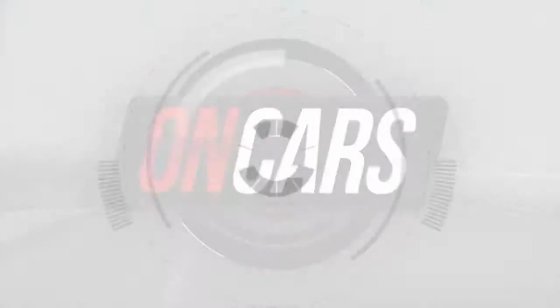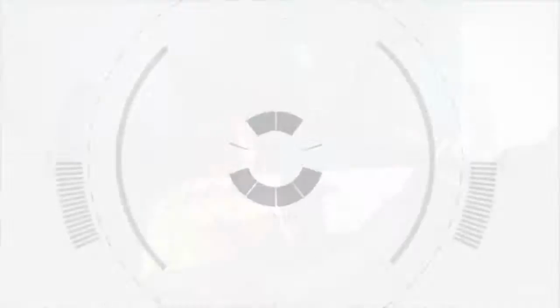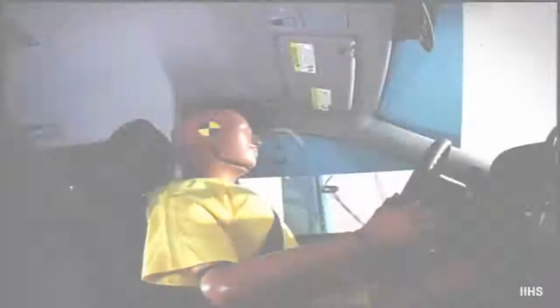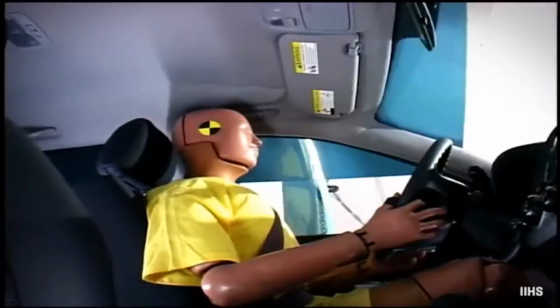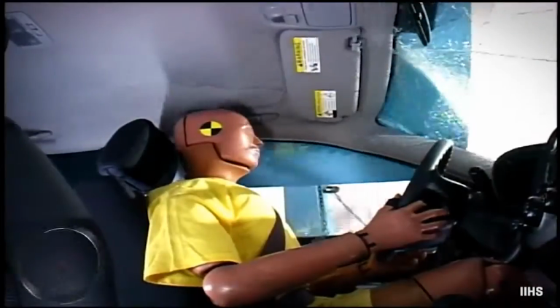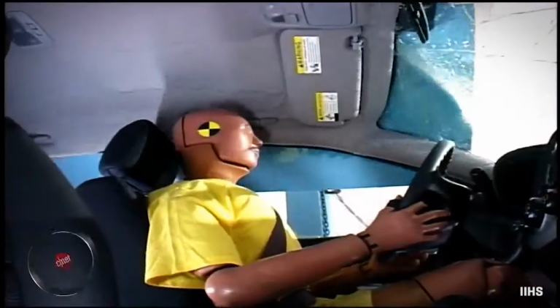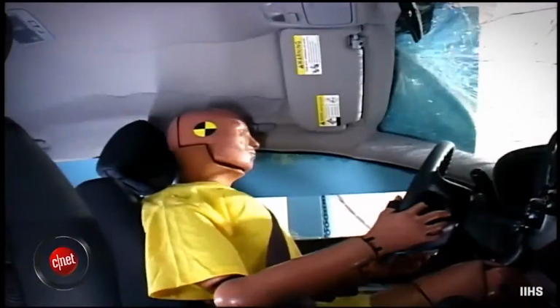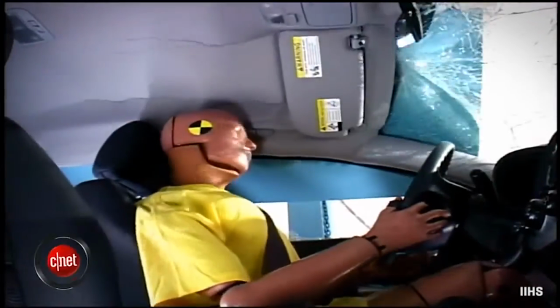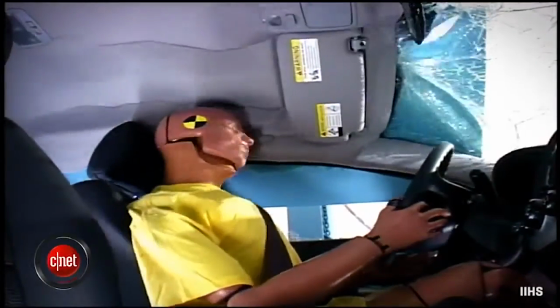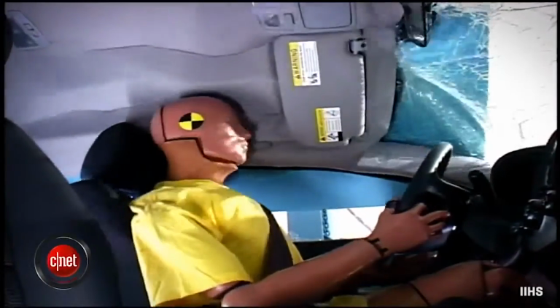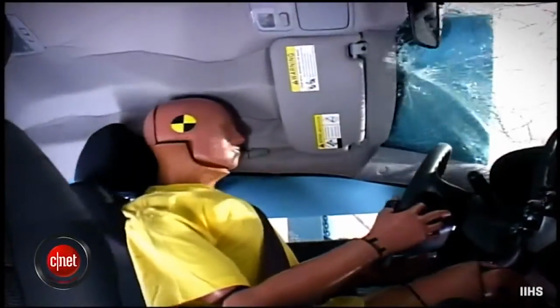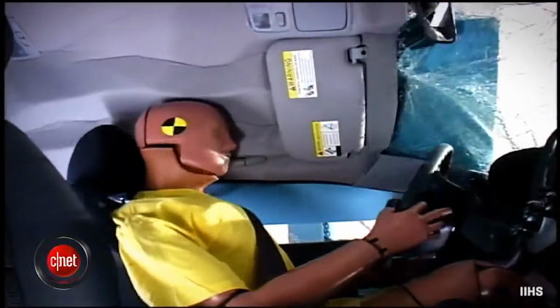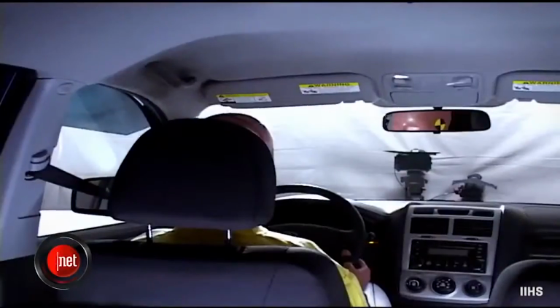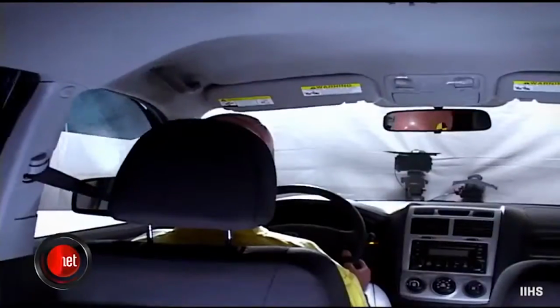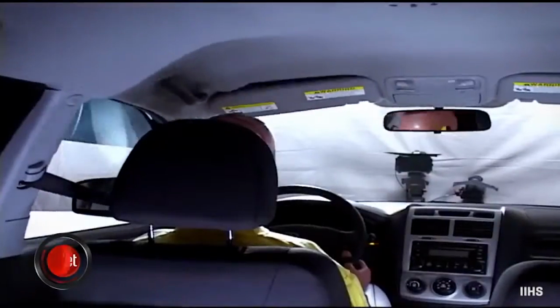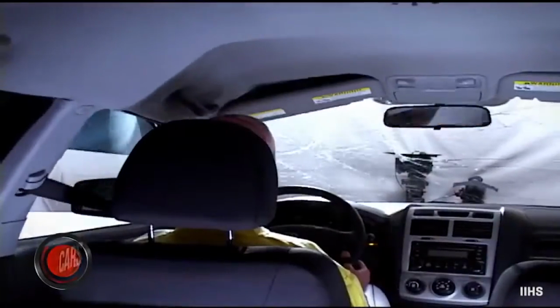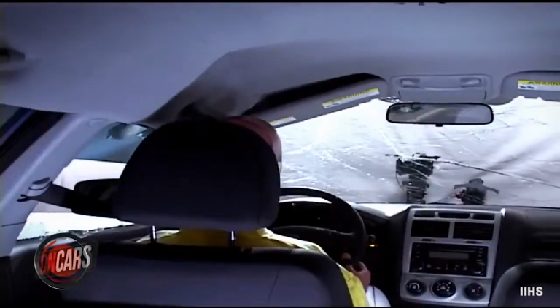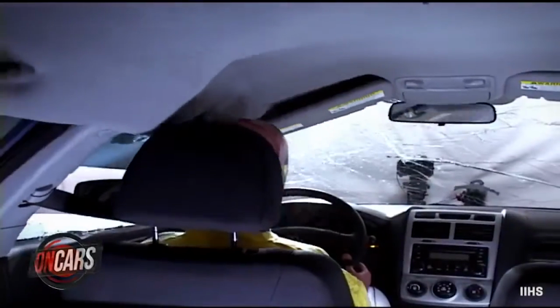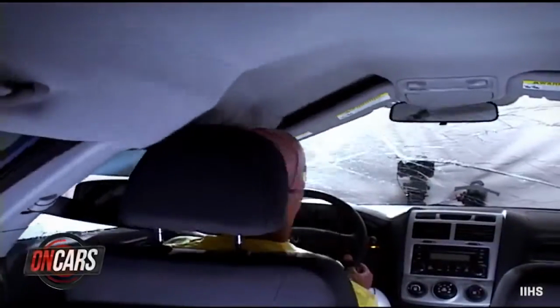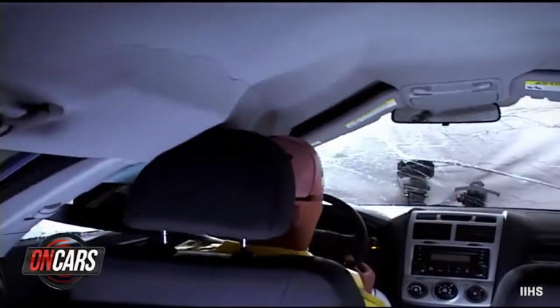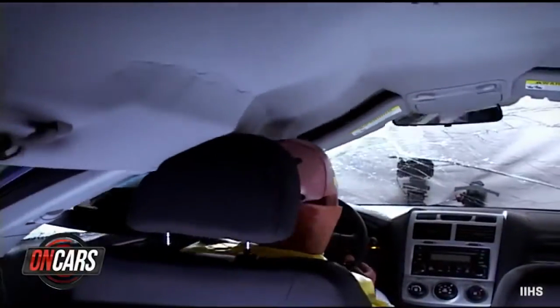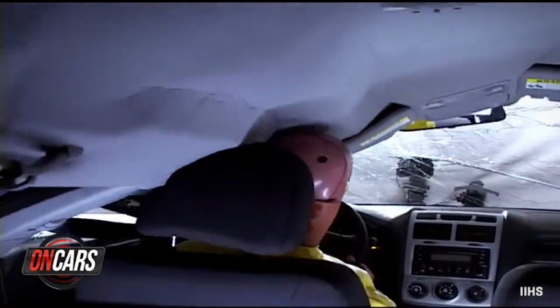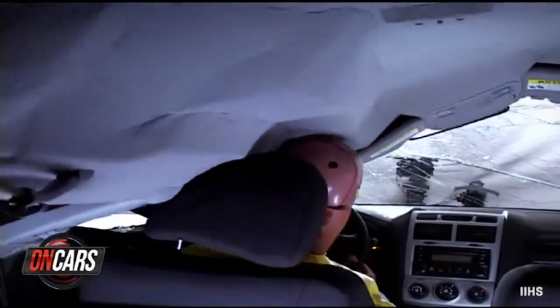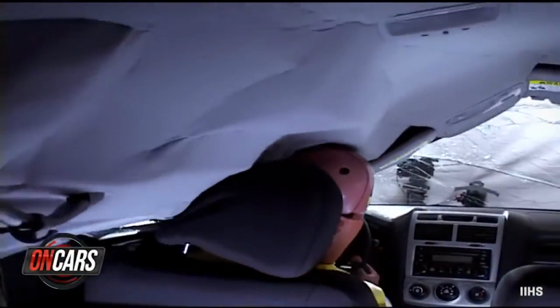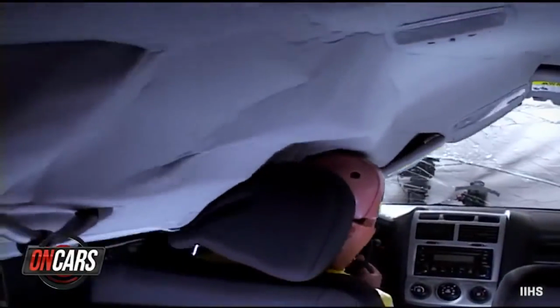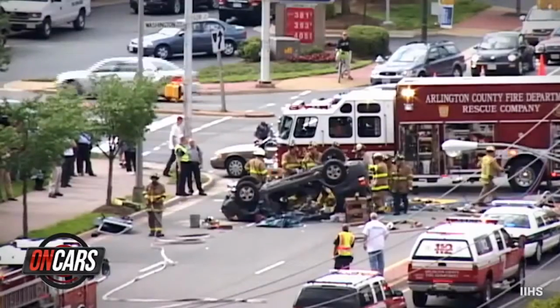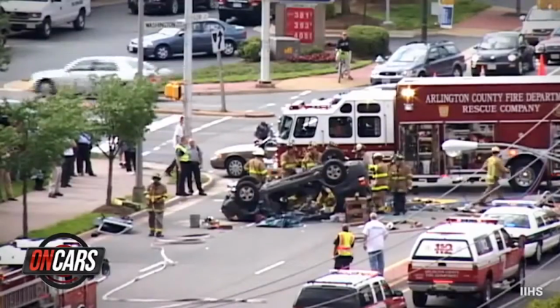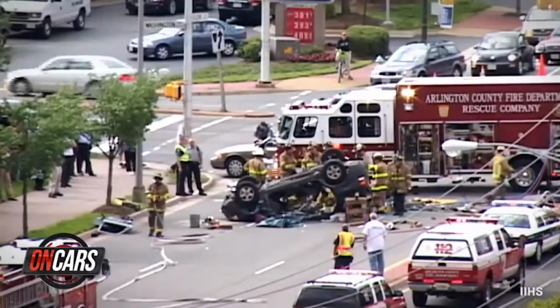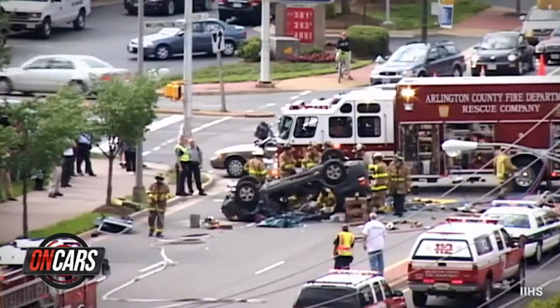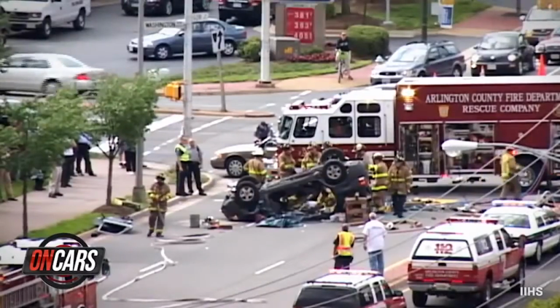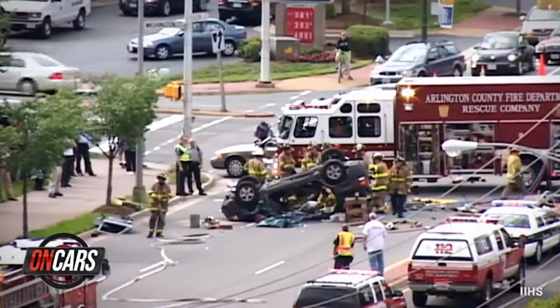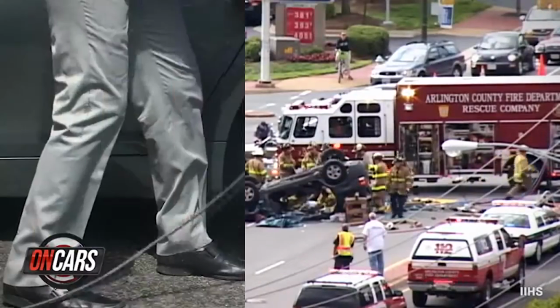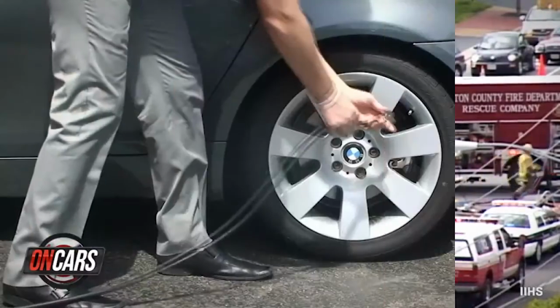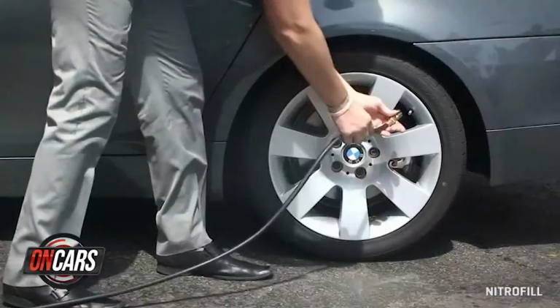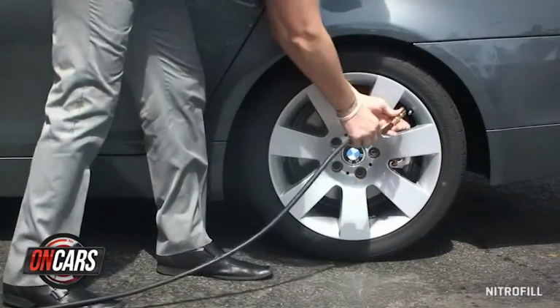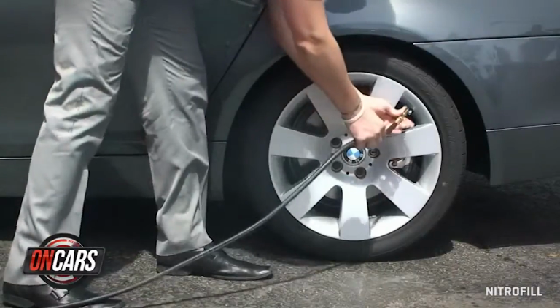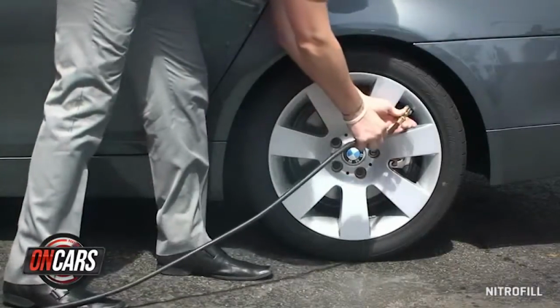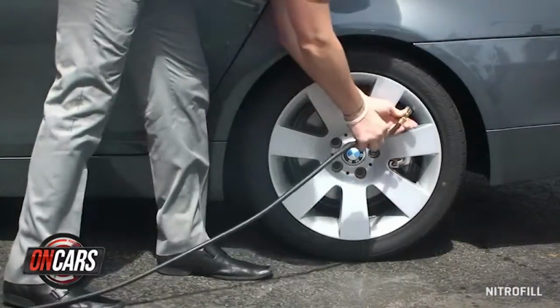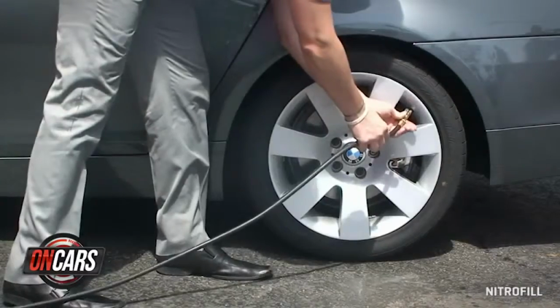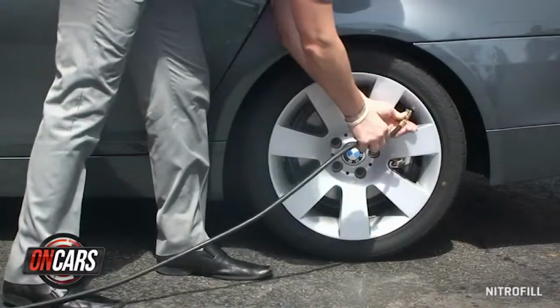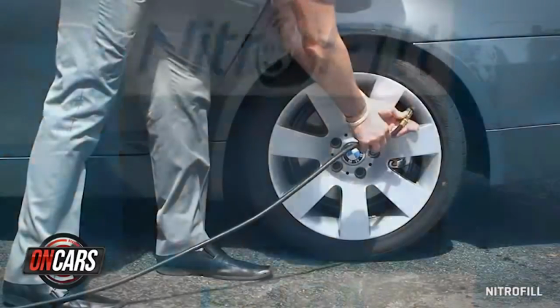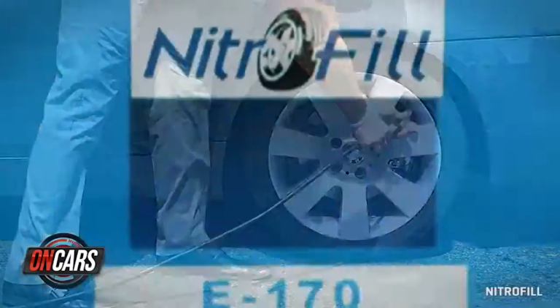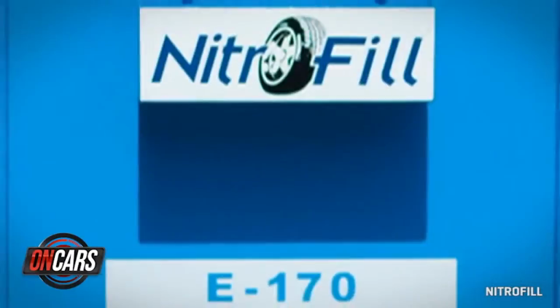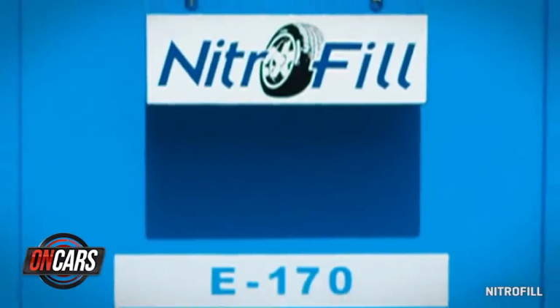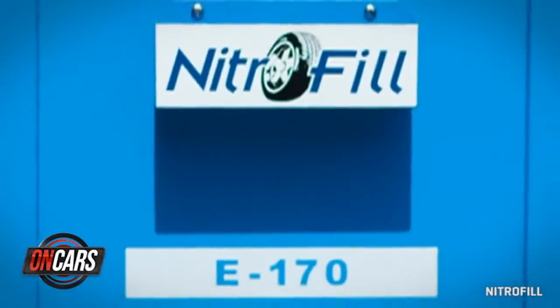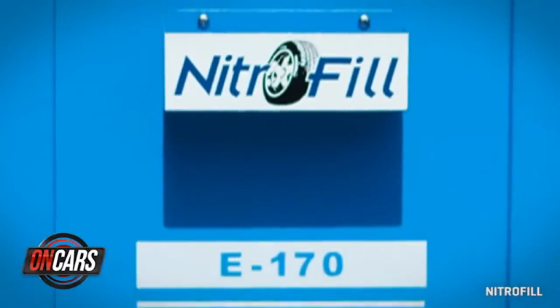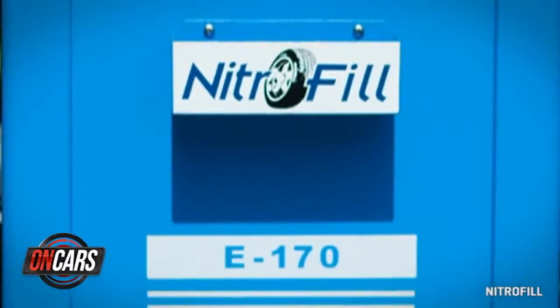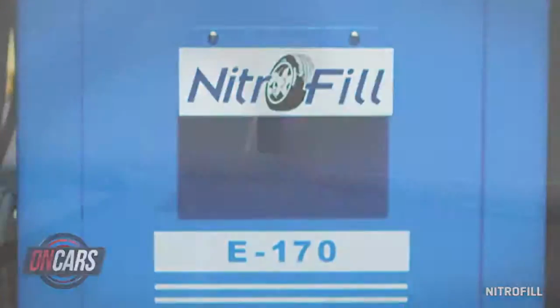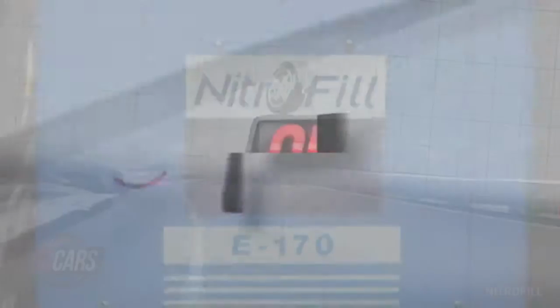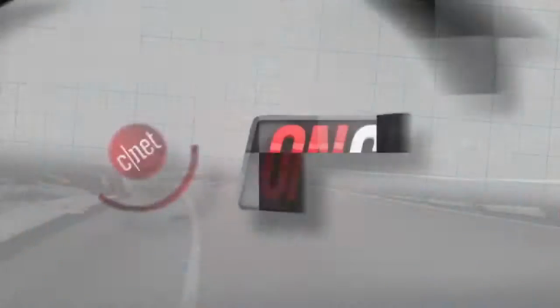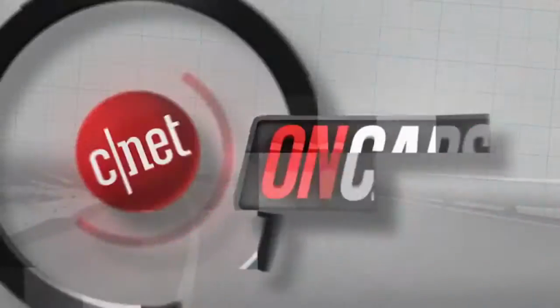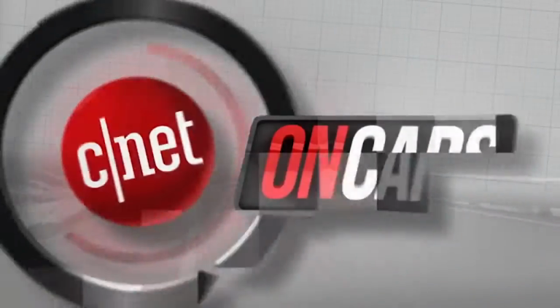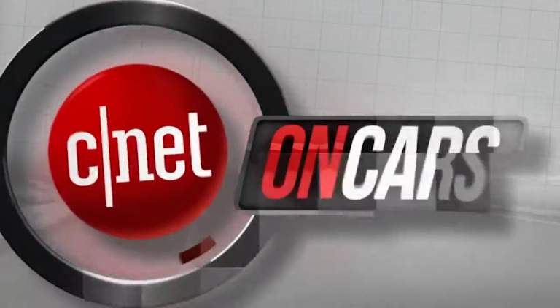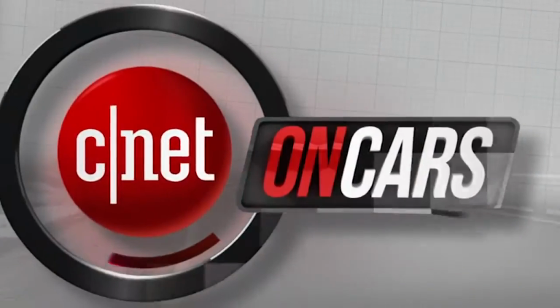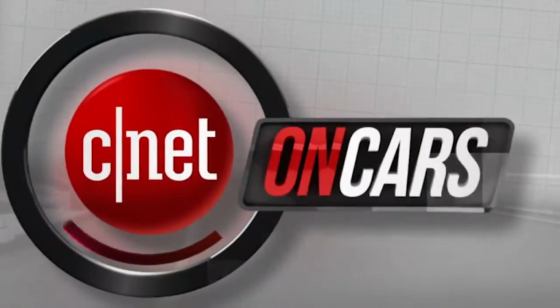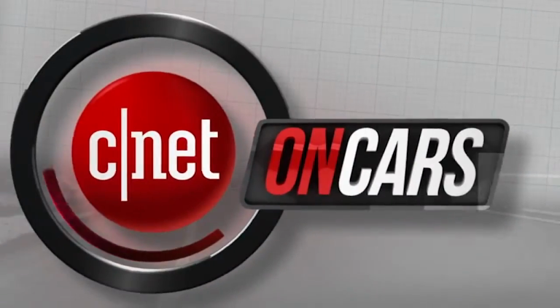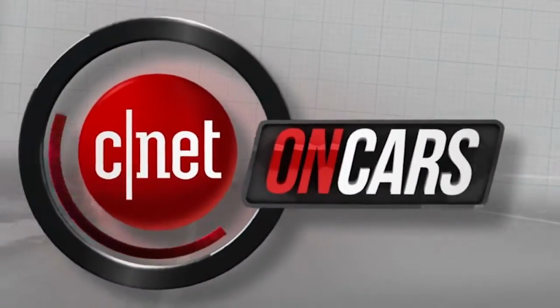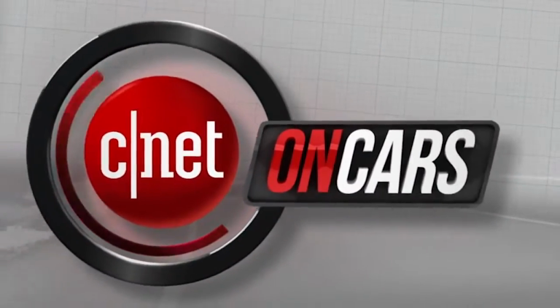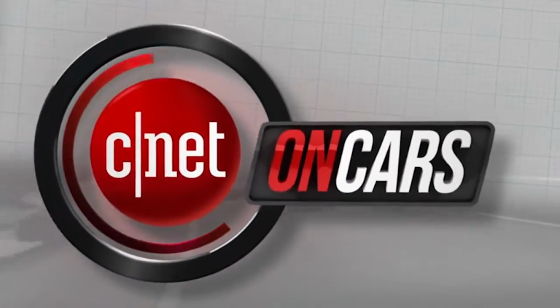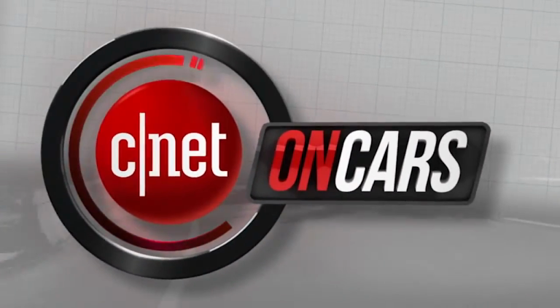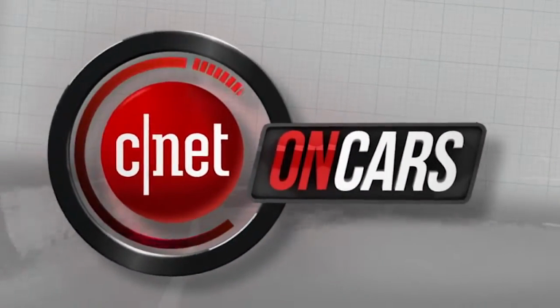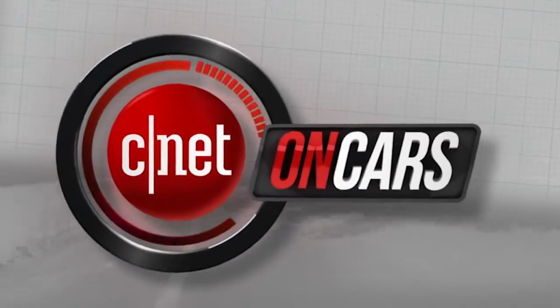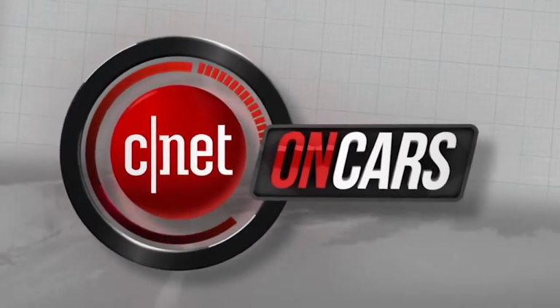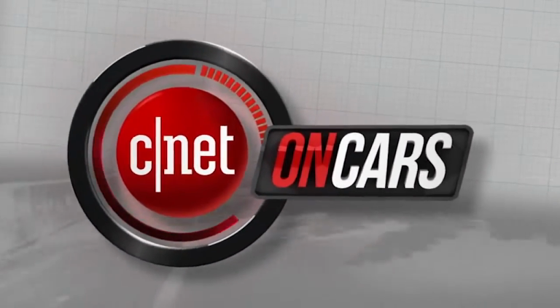In a moment, your e-mail — how to survive a rollover with technology, and nitrogen or air in your tires — when CNET on Cars returns.